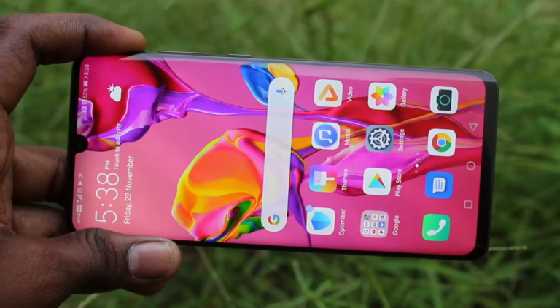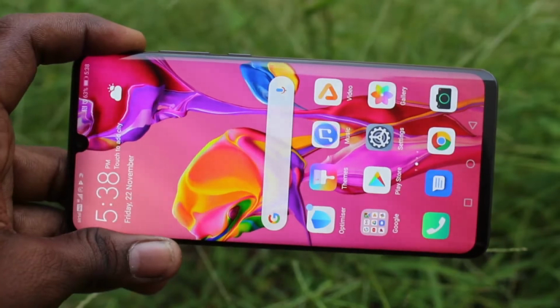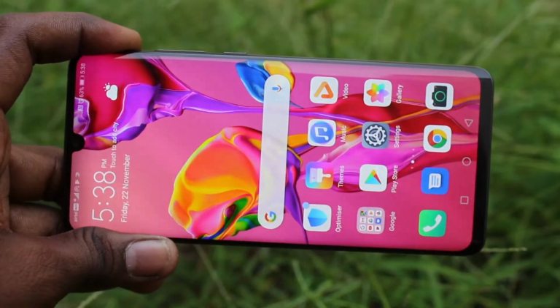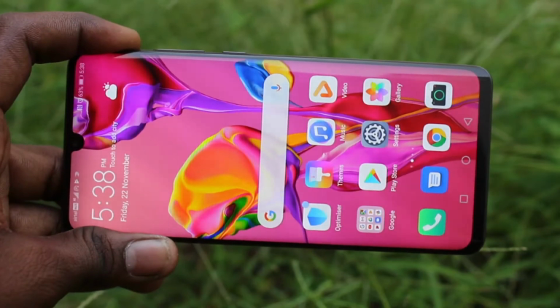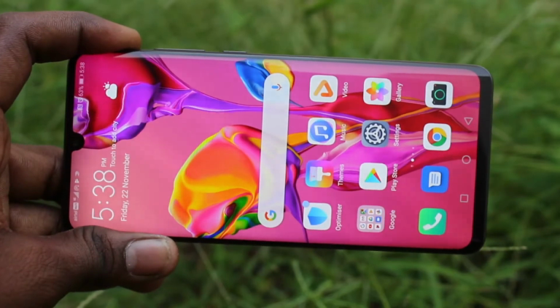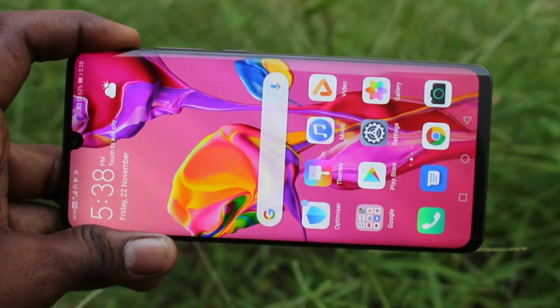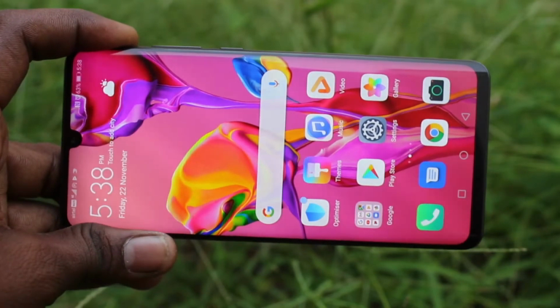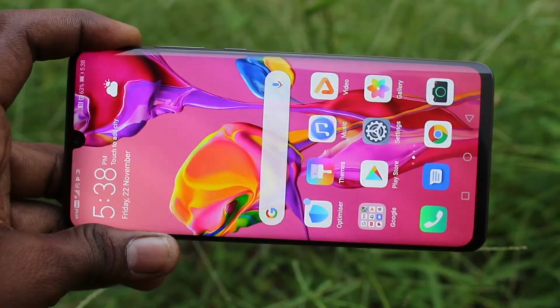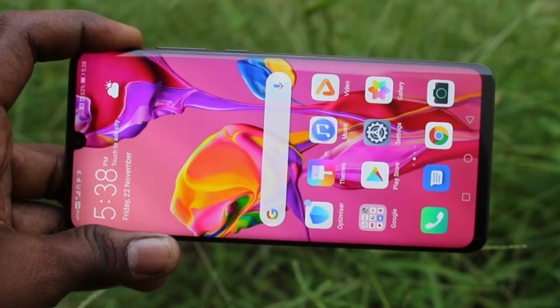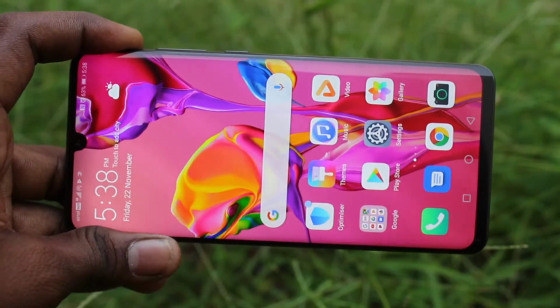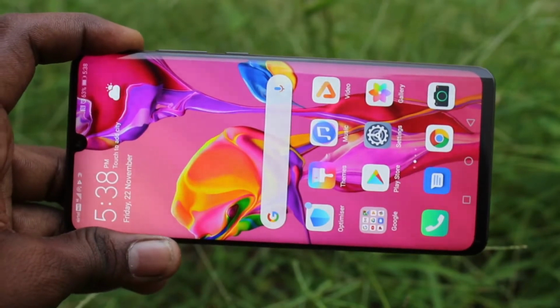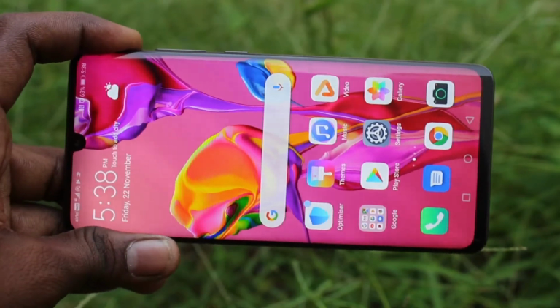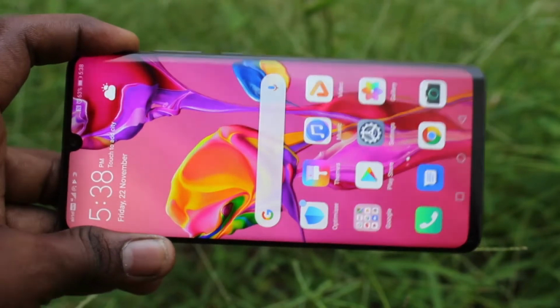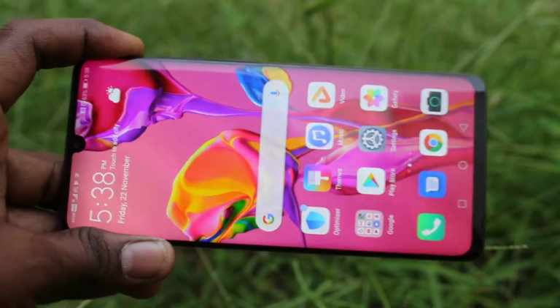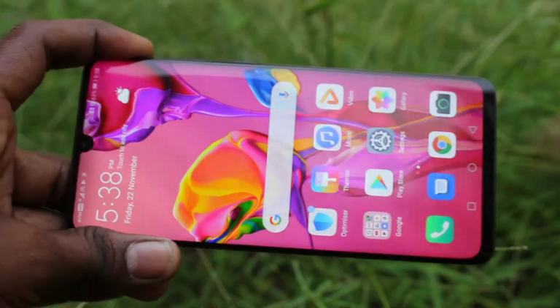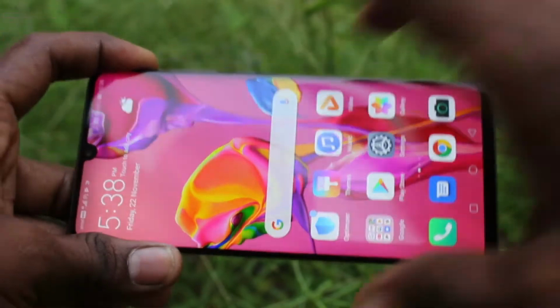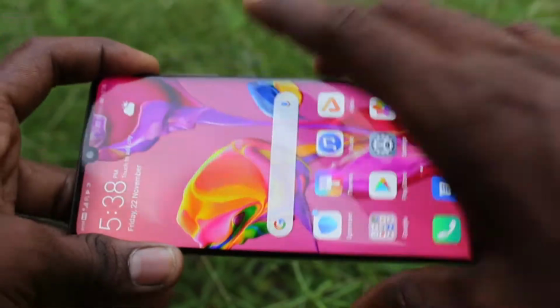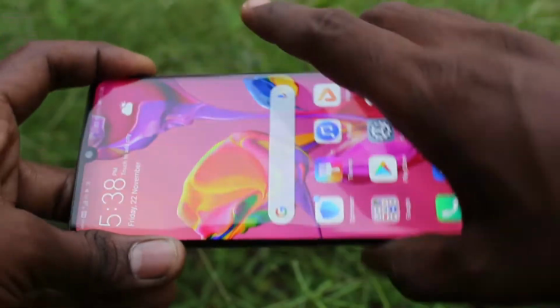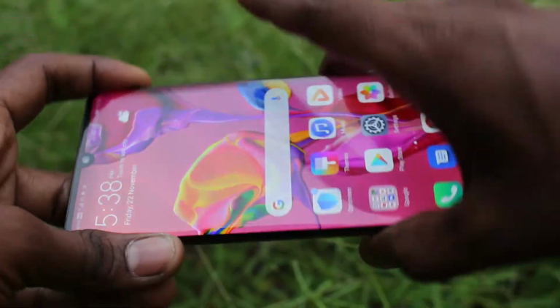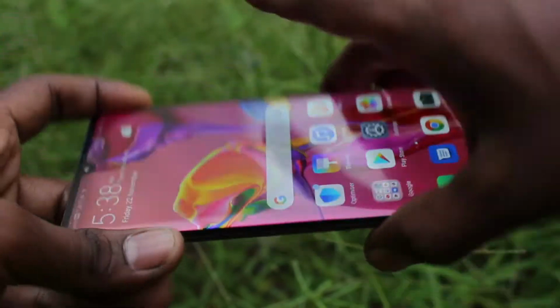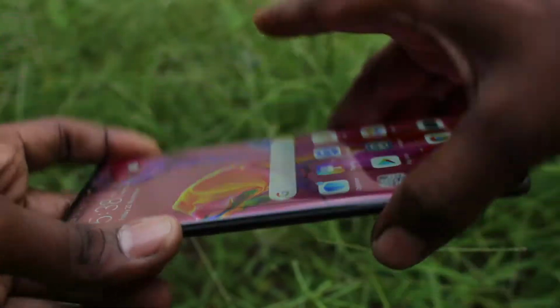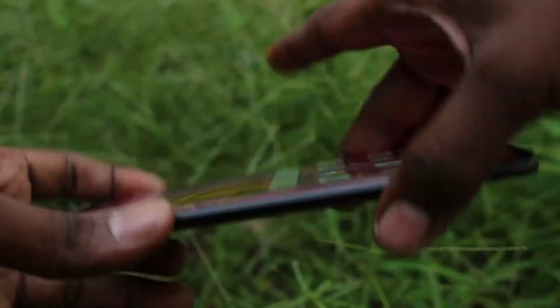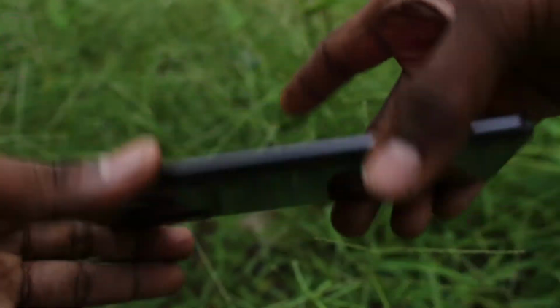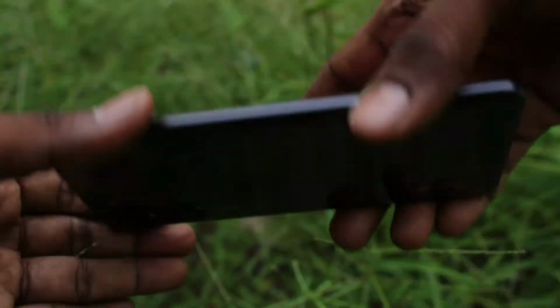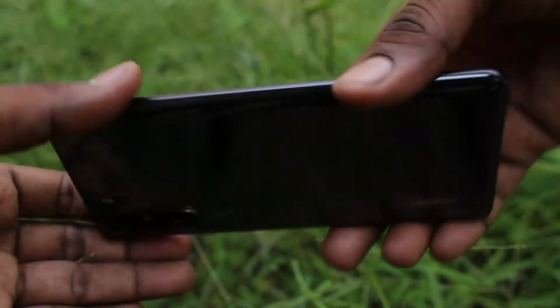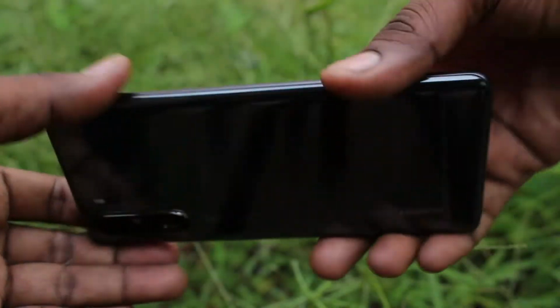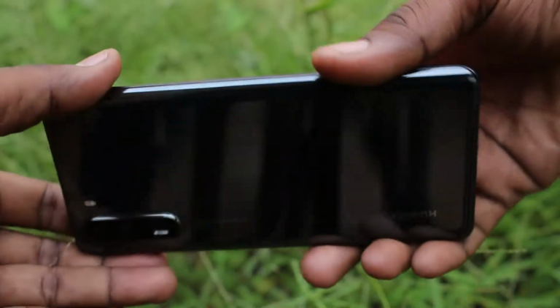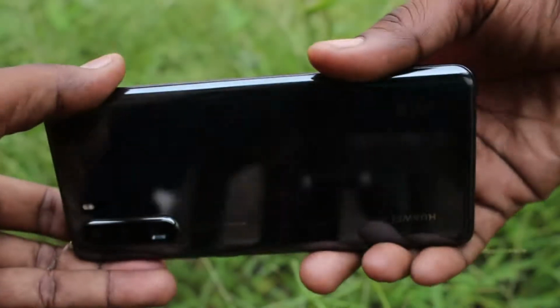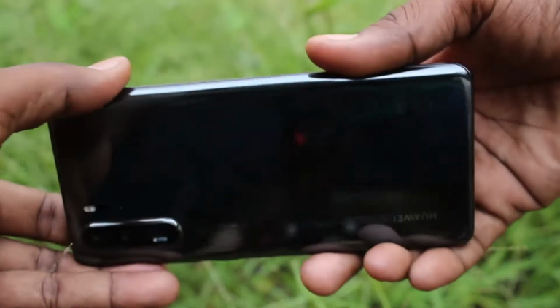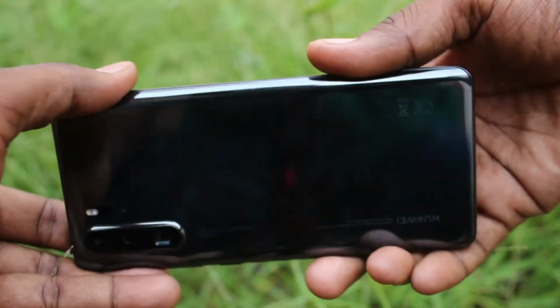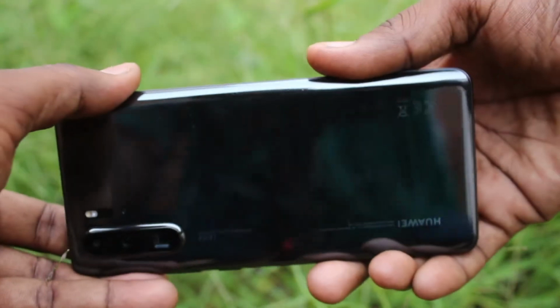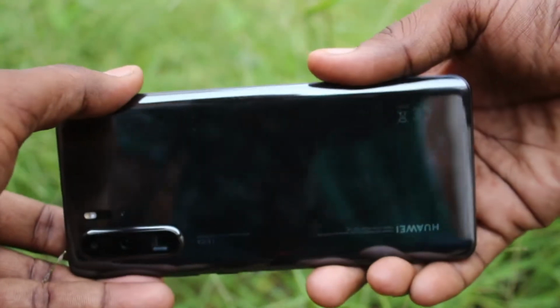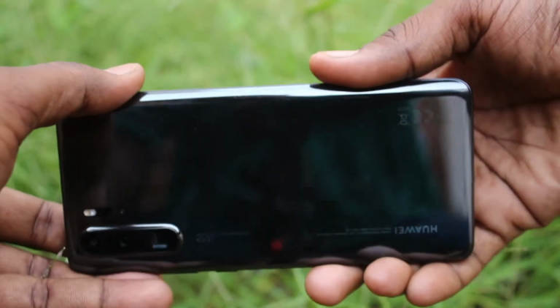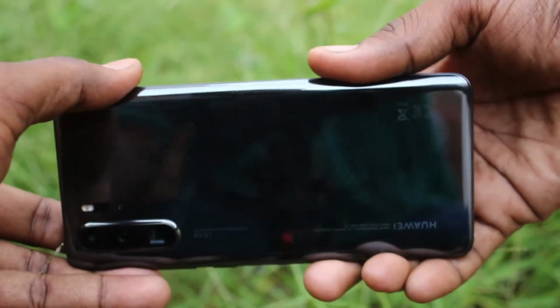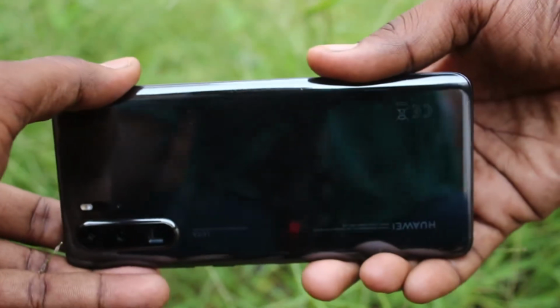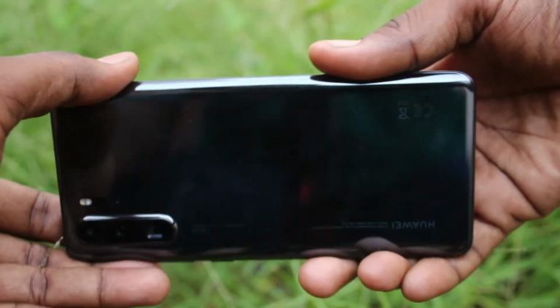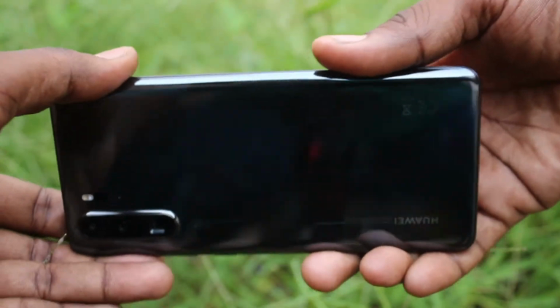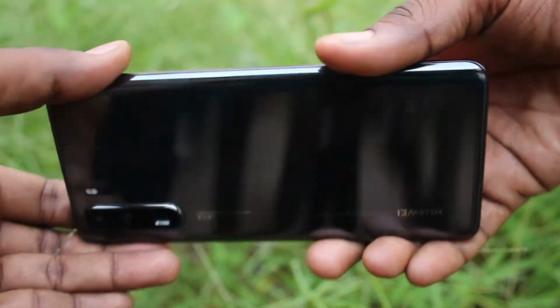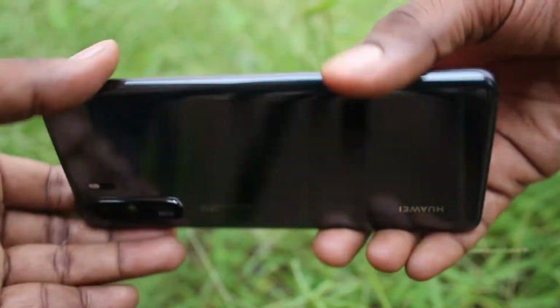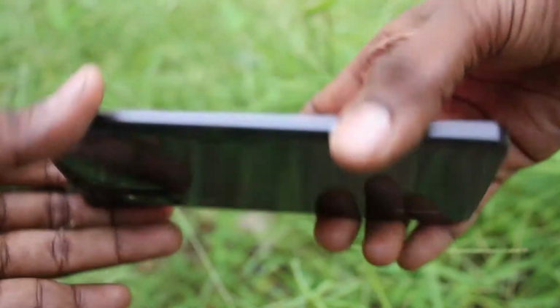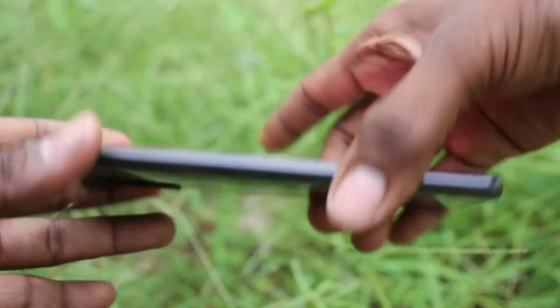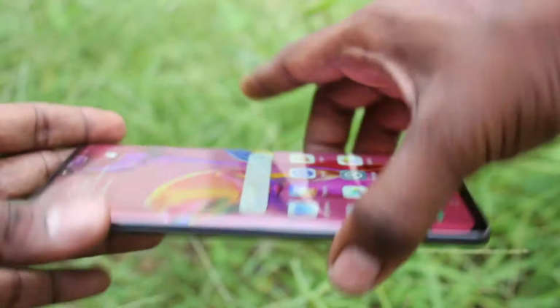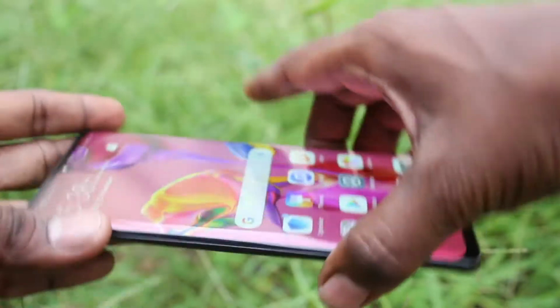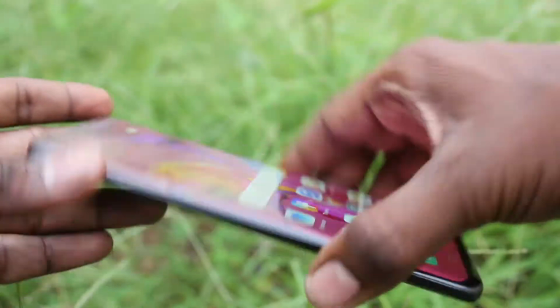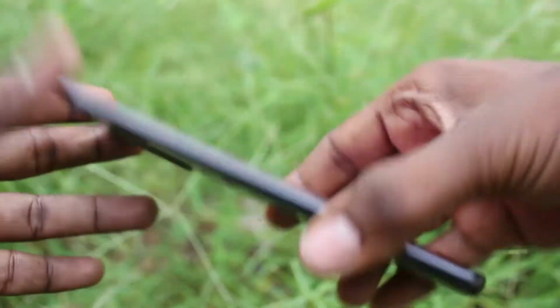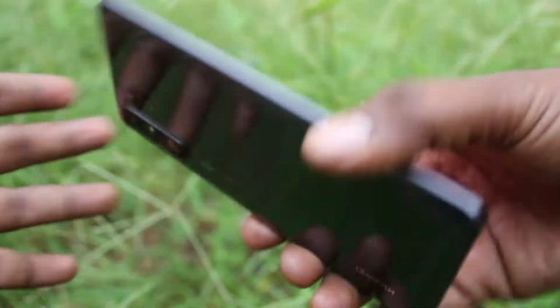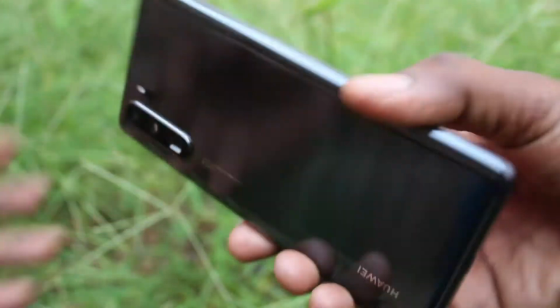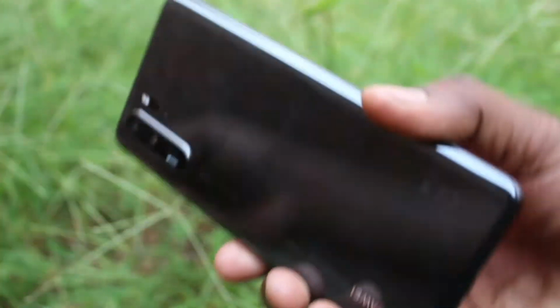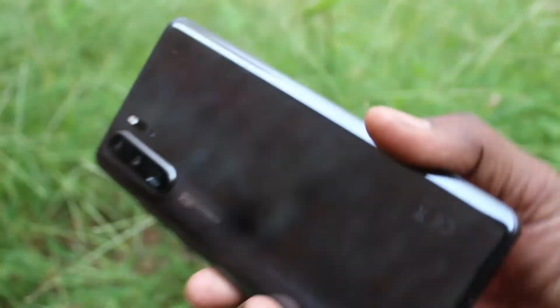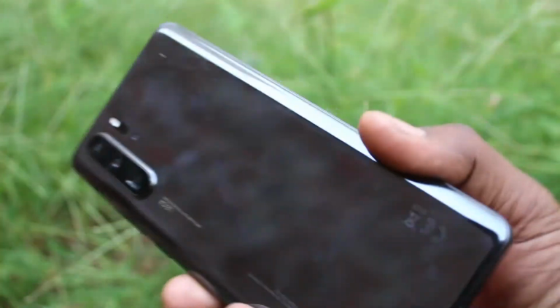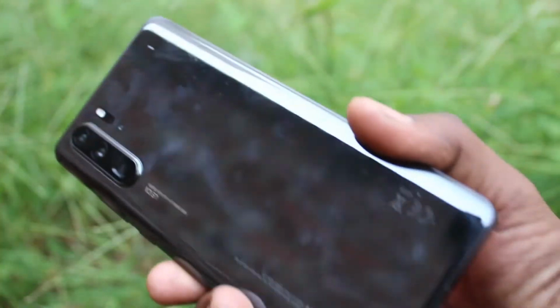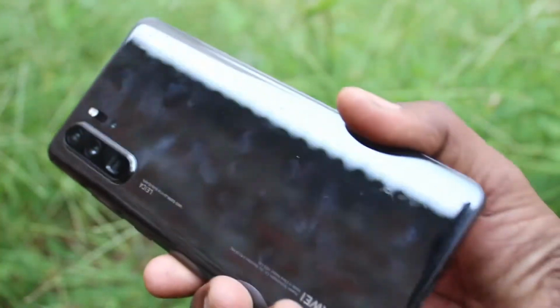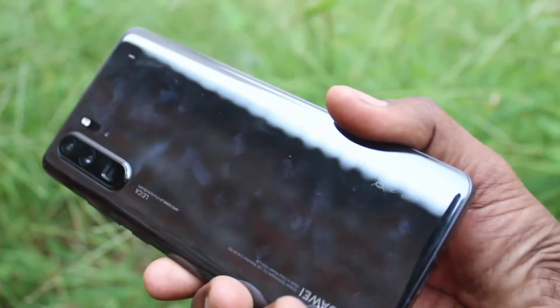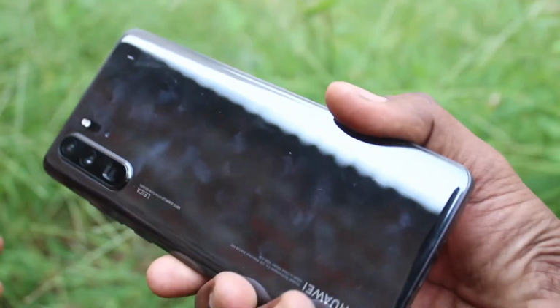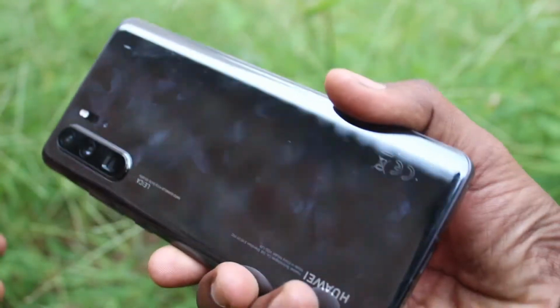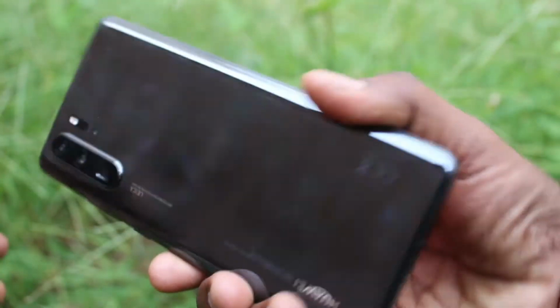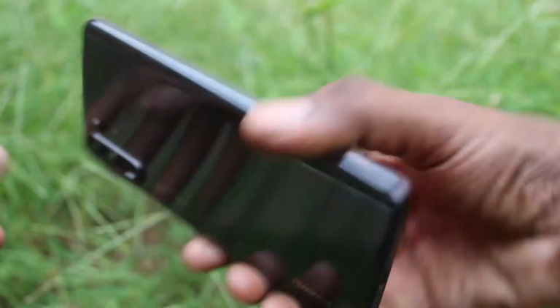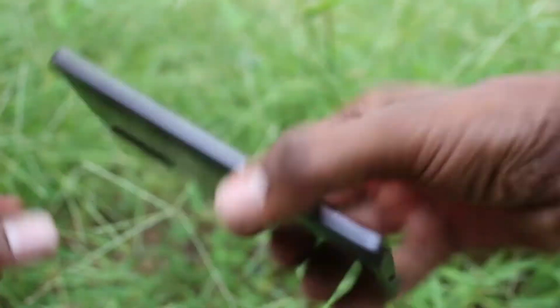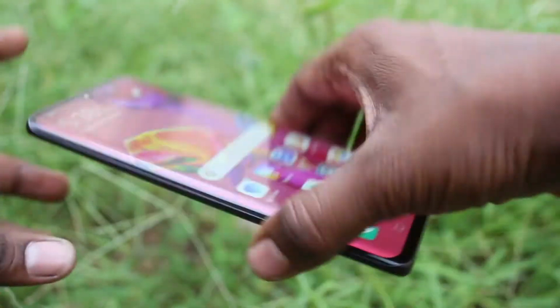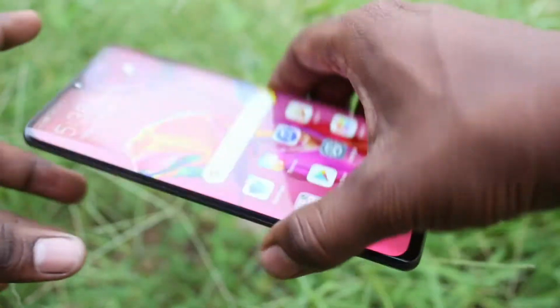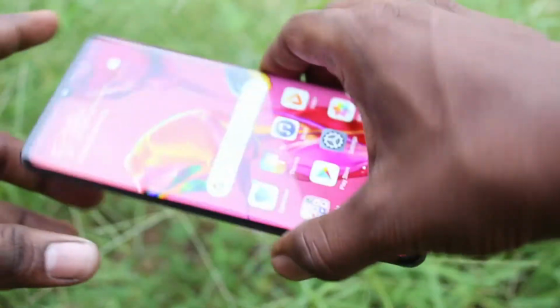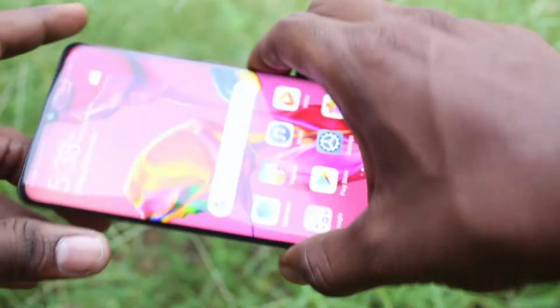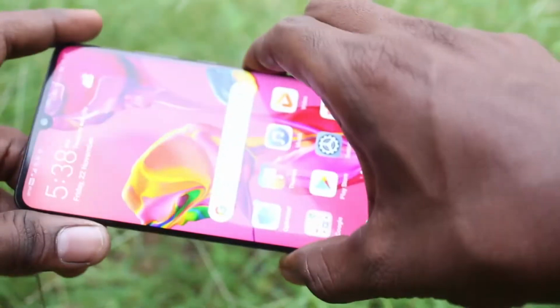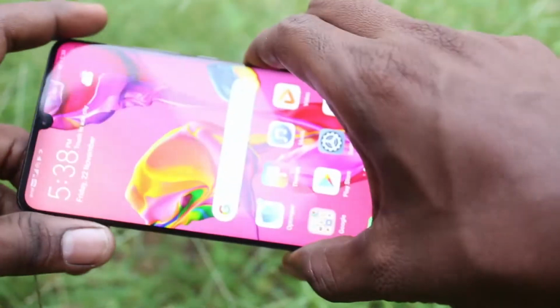Hello friends, welcome to Famous Tech. This is the Huawei P30 Pro smartphone. In this video we learn how you can put app lock in your phone, the Huawei P30 Pro.